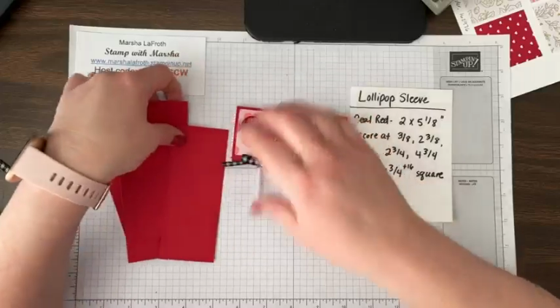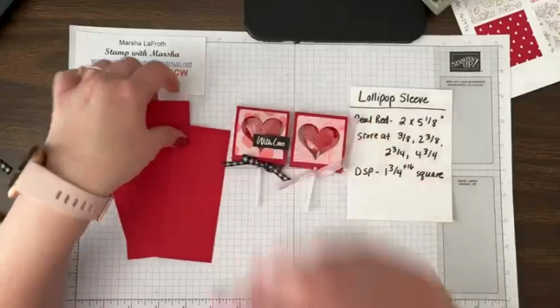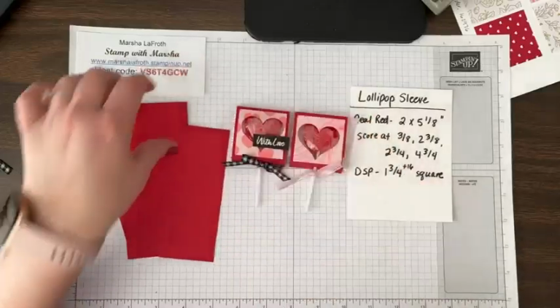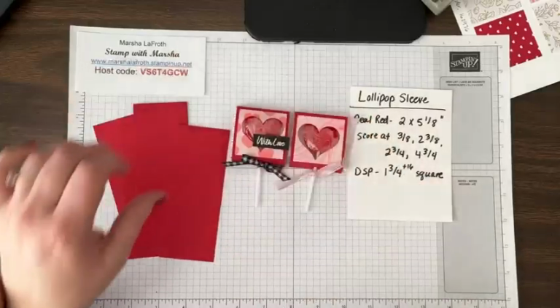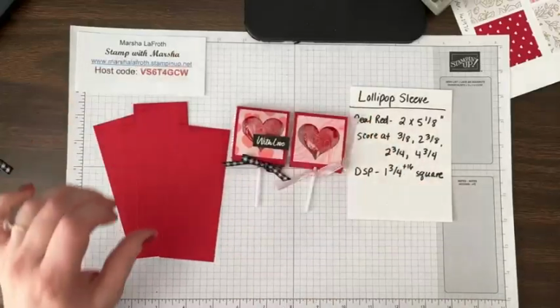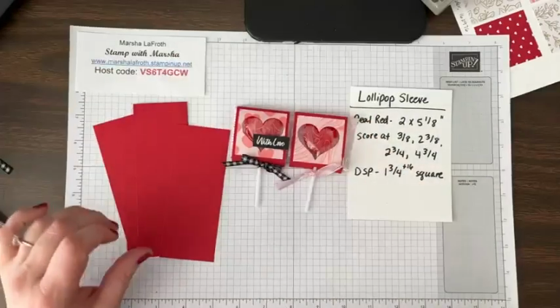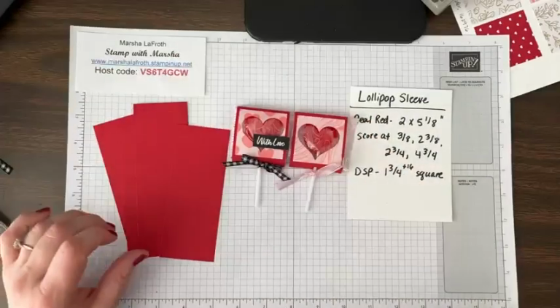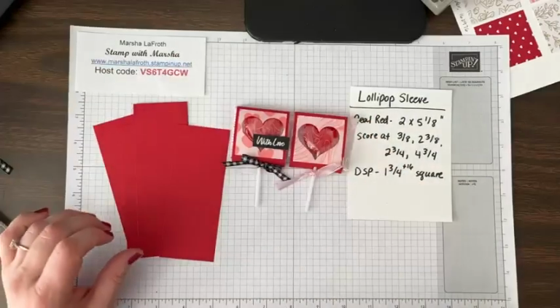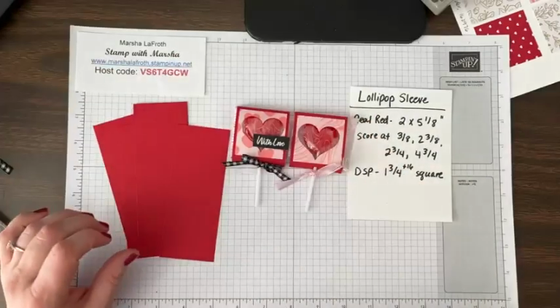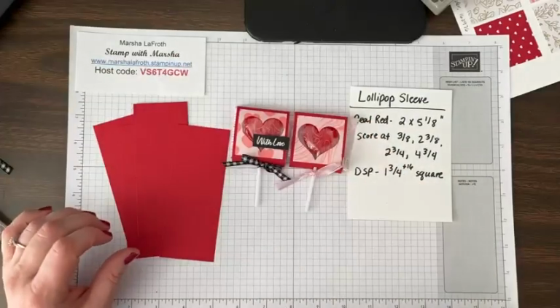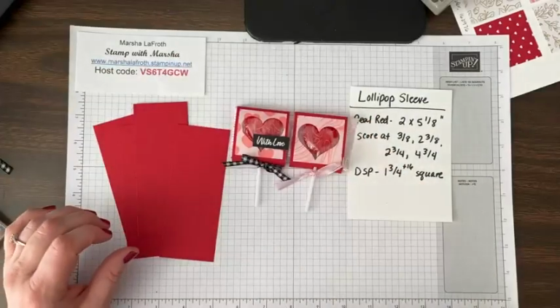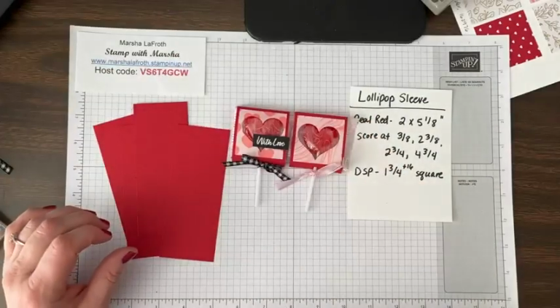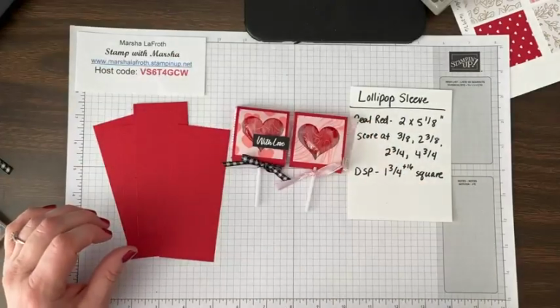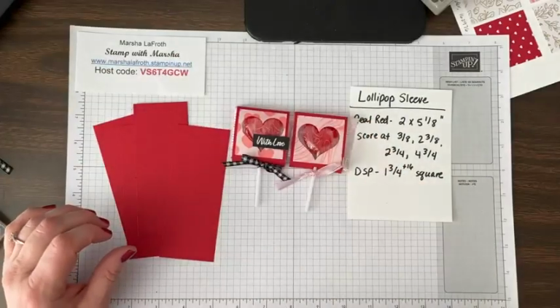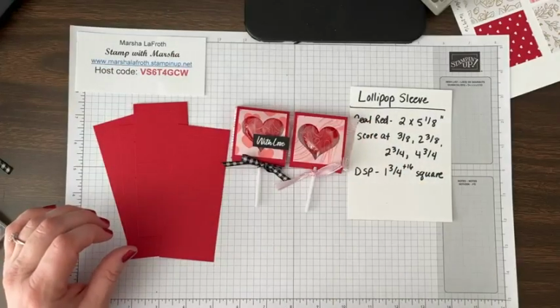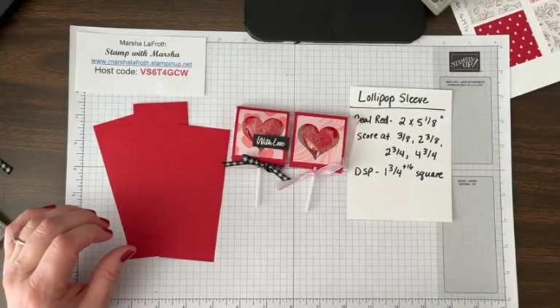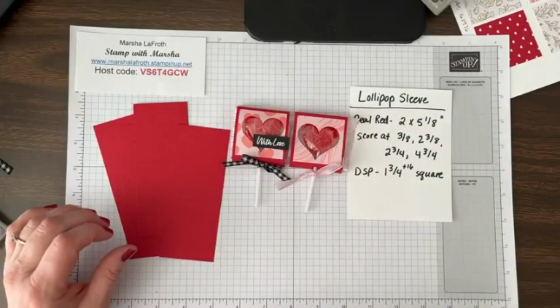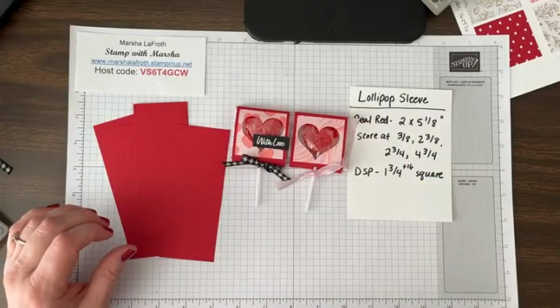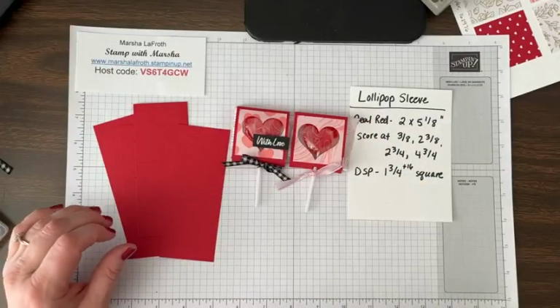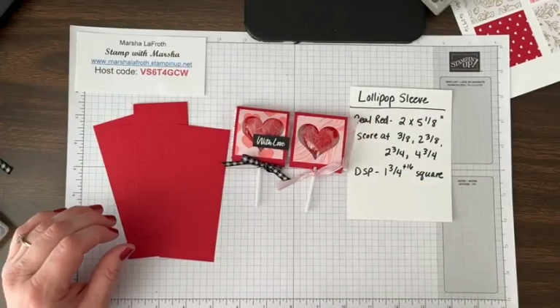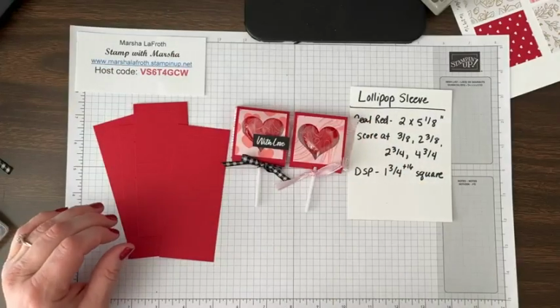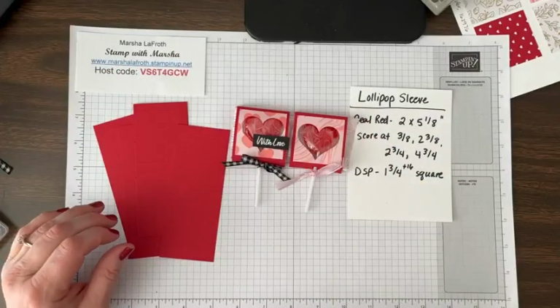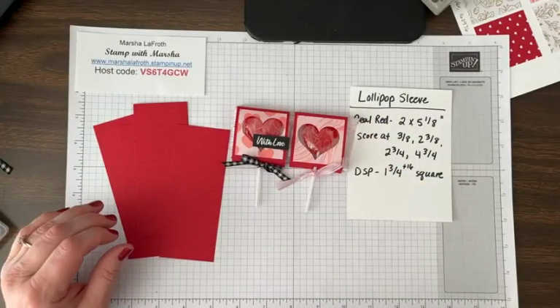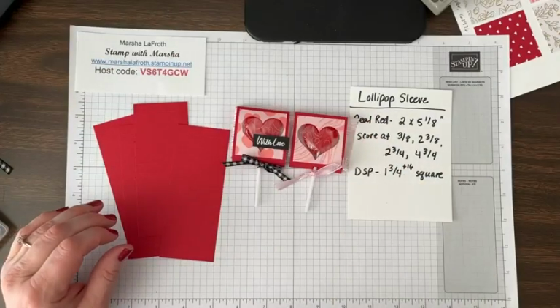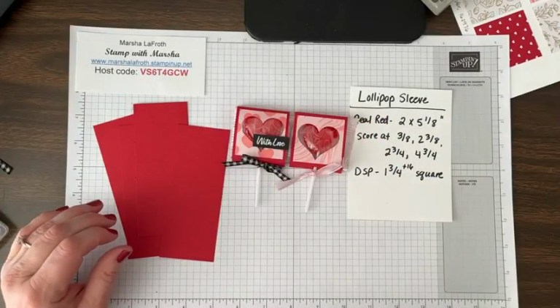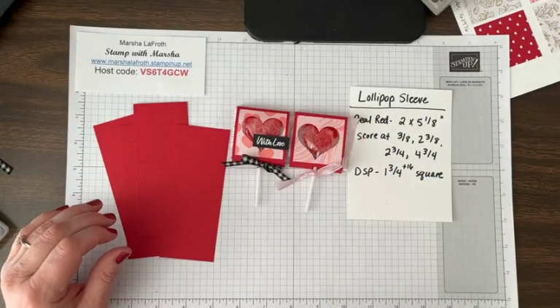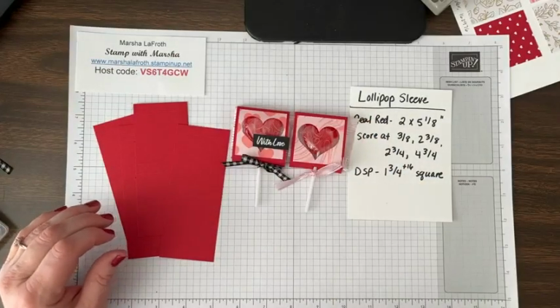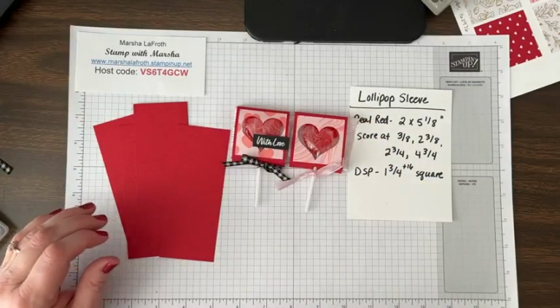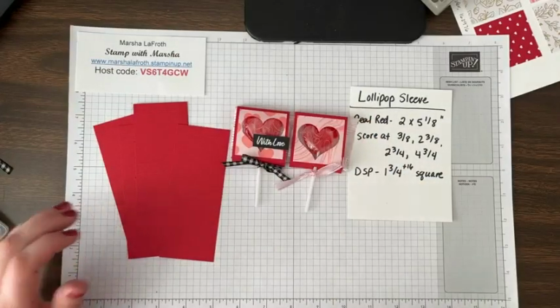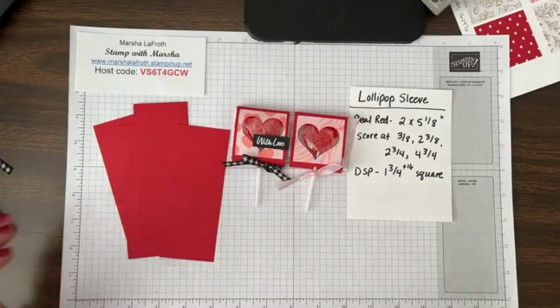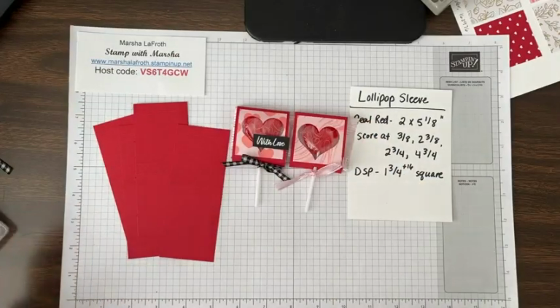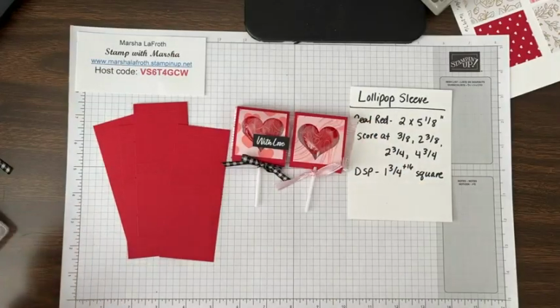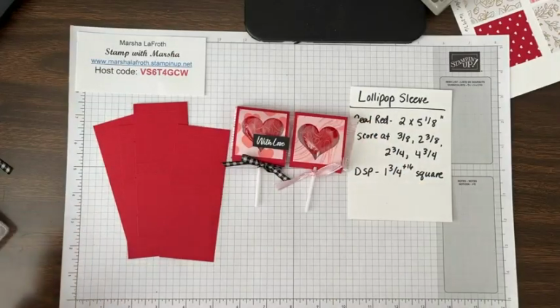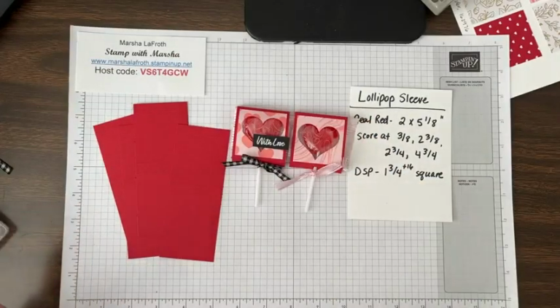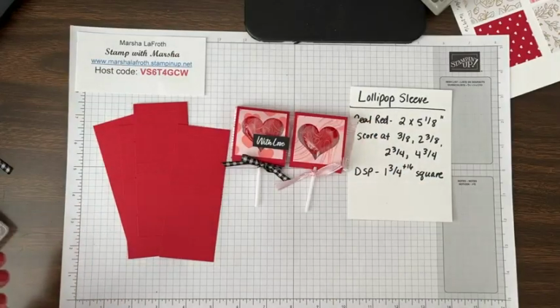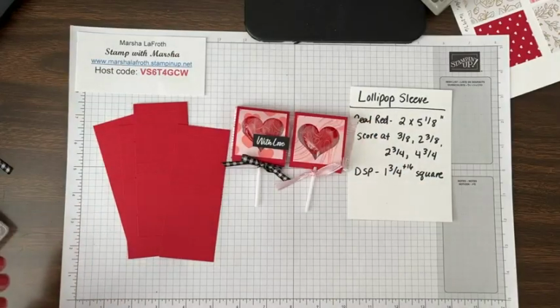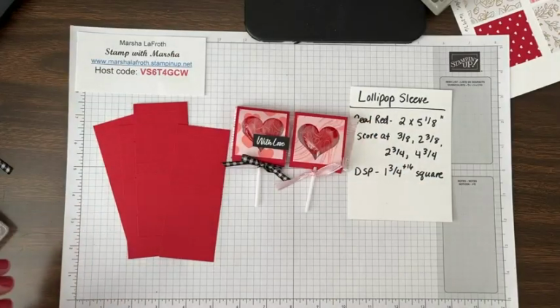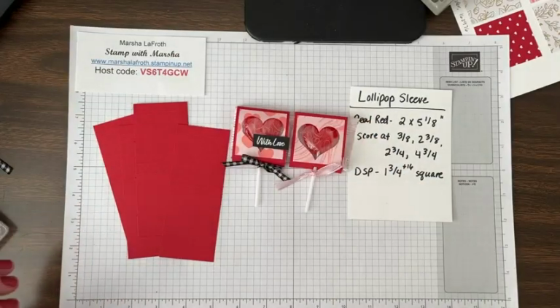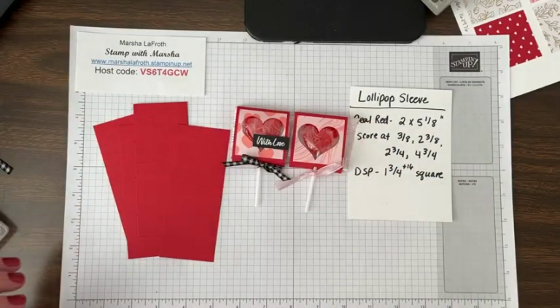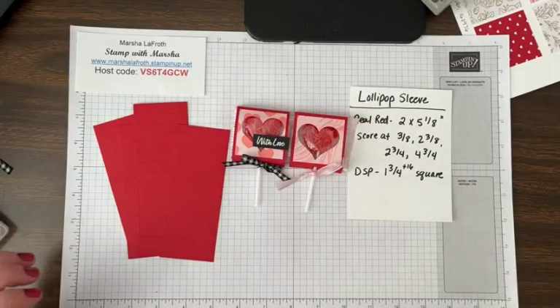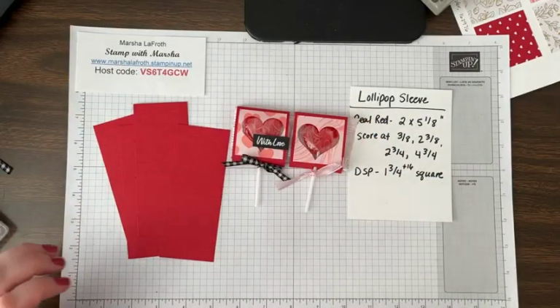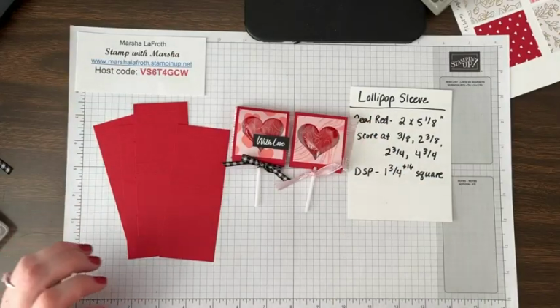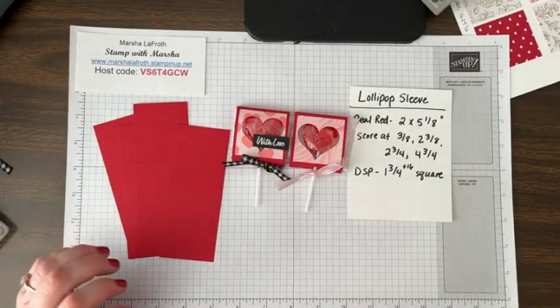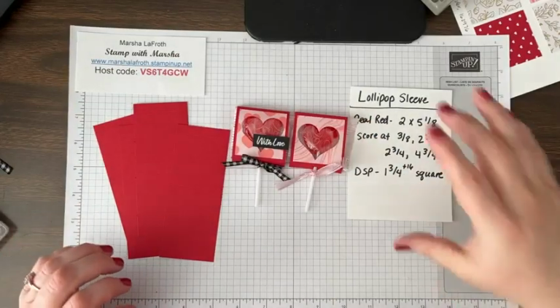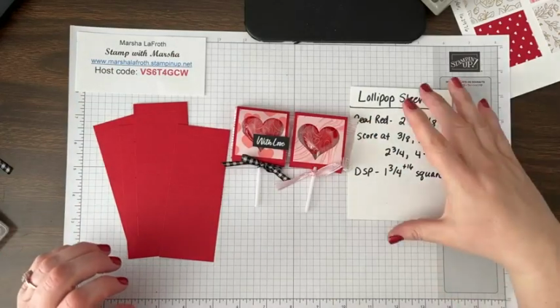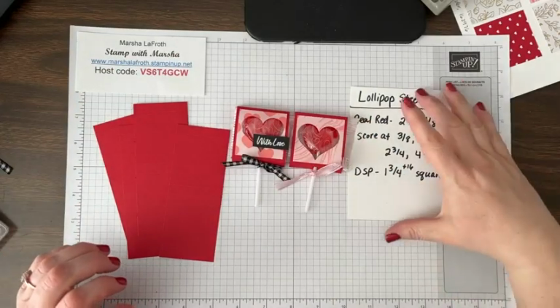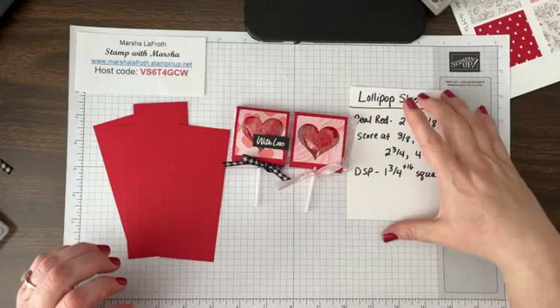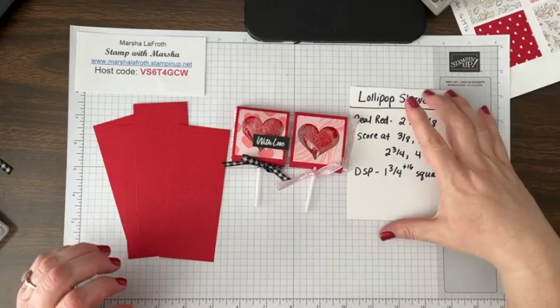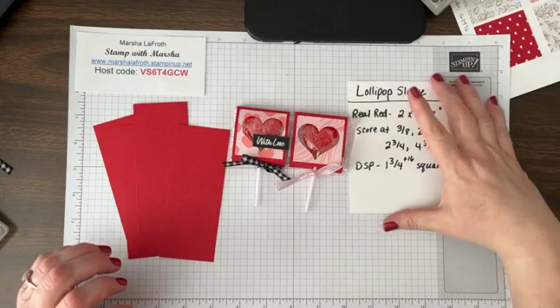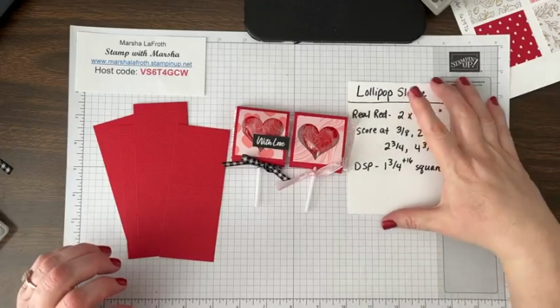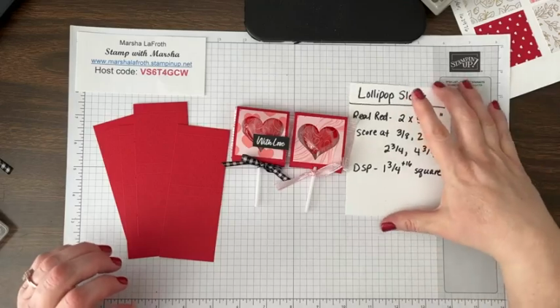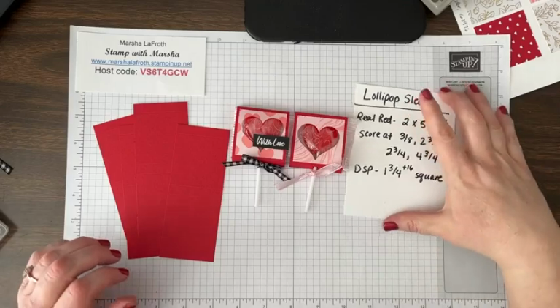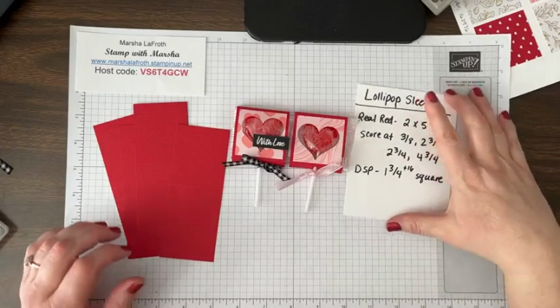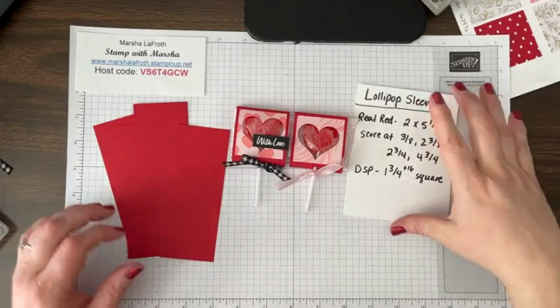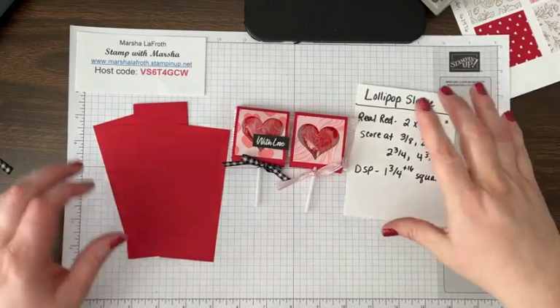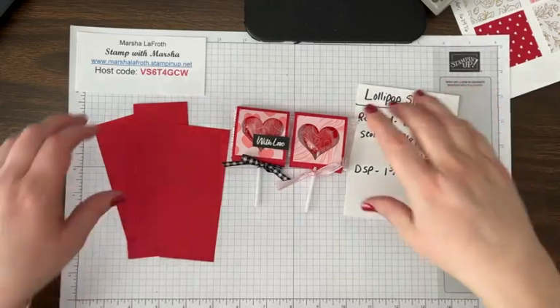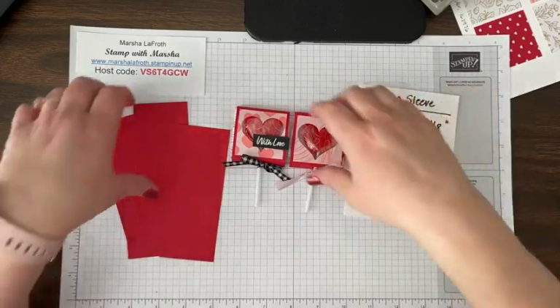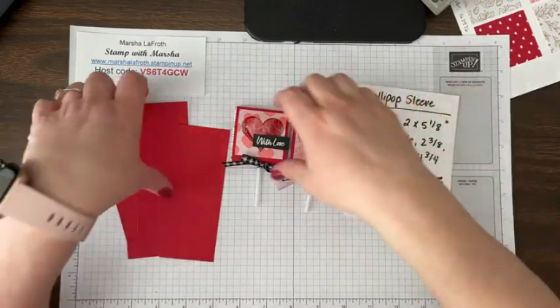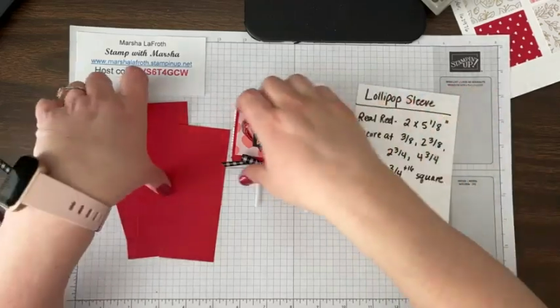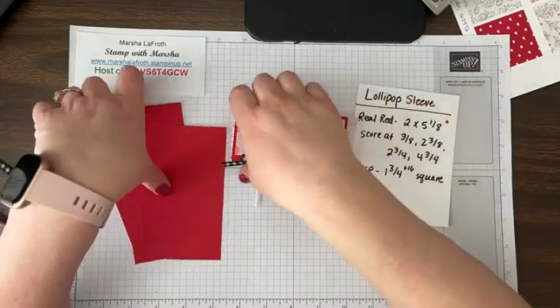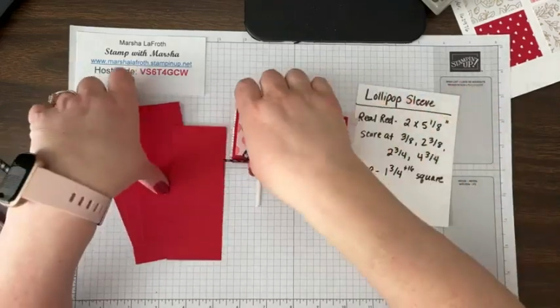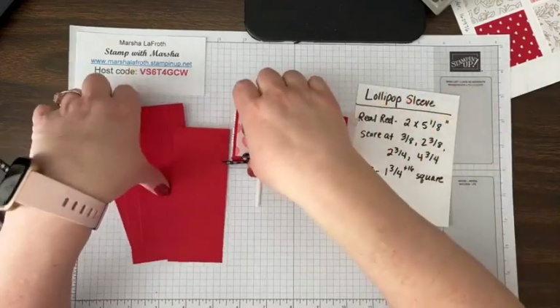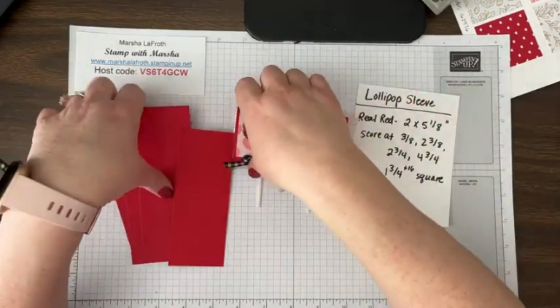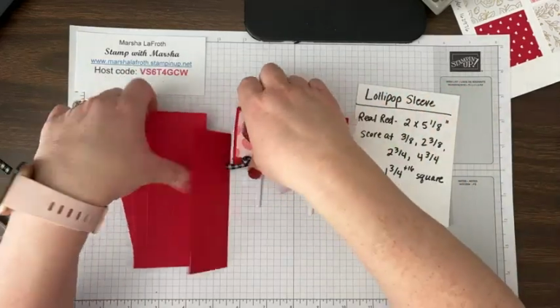That's the end of this little project. Now I'll show you a couple of the new Stampin' Up kits and how fast and easy they are to make.